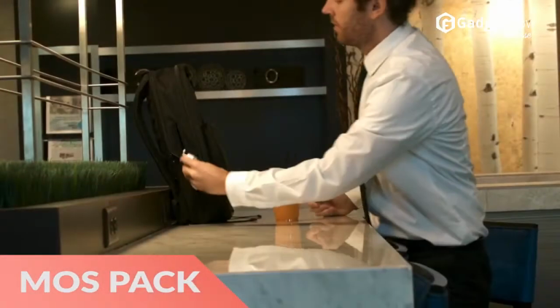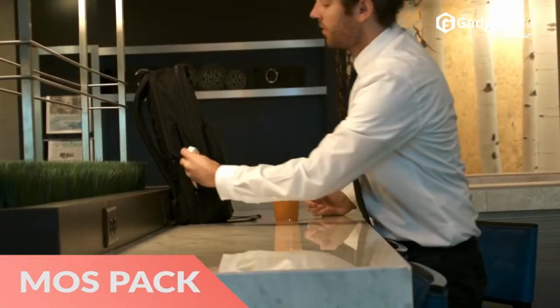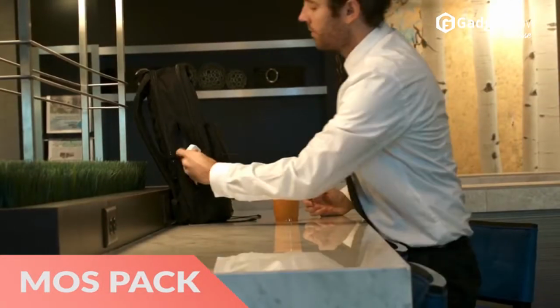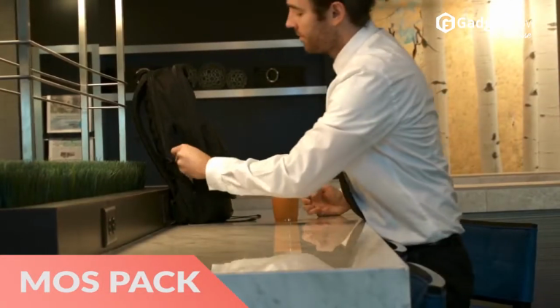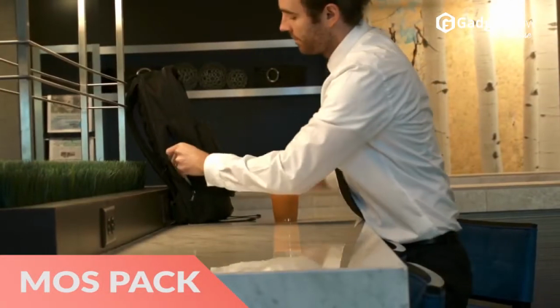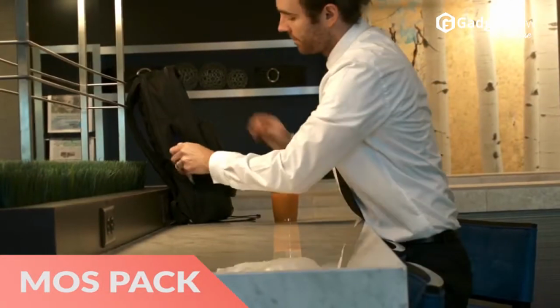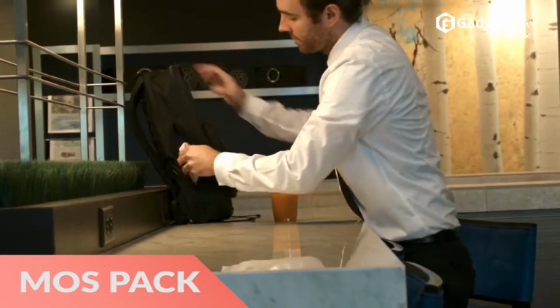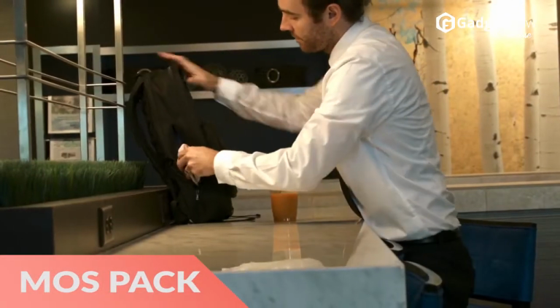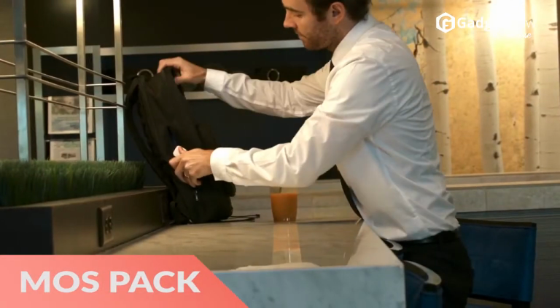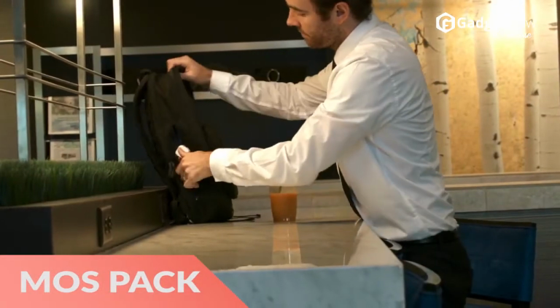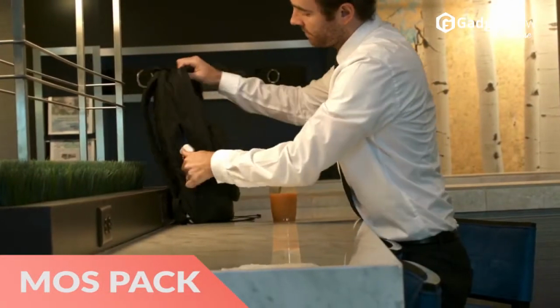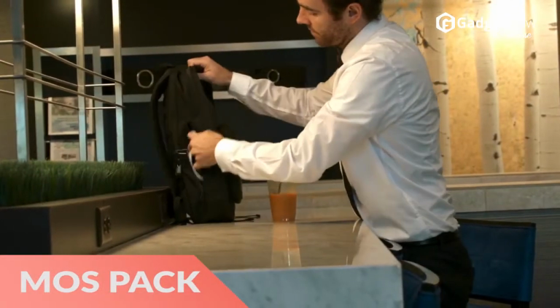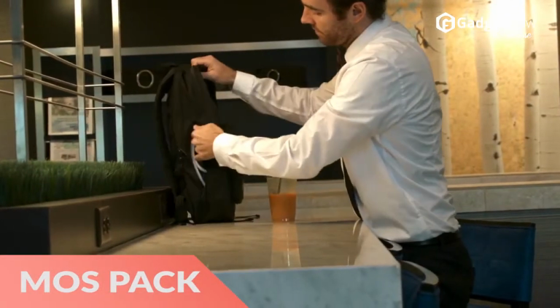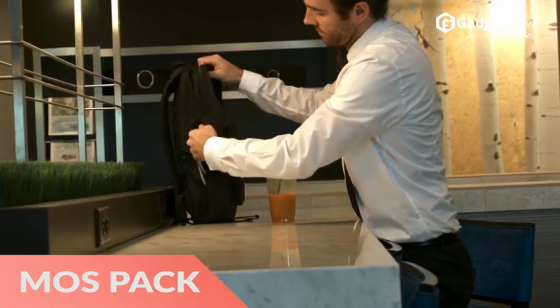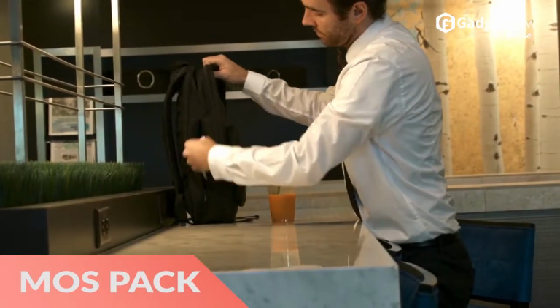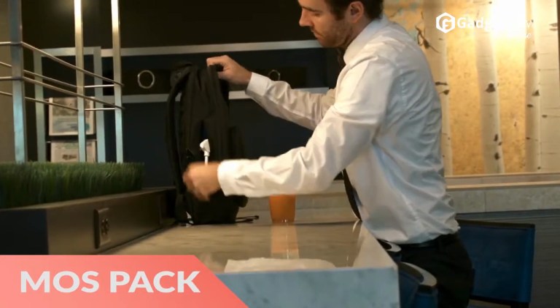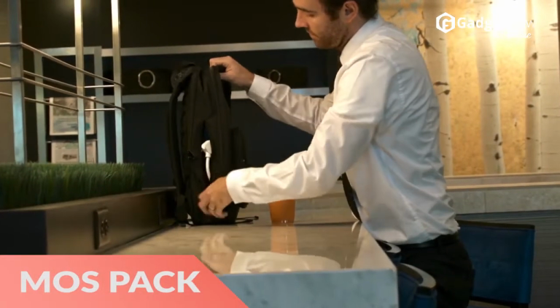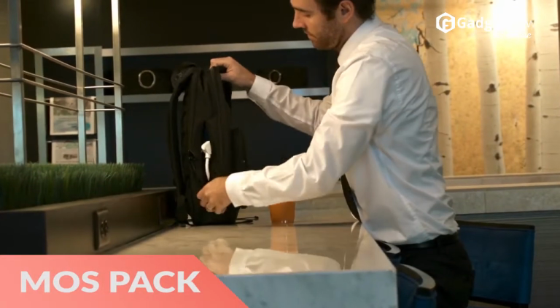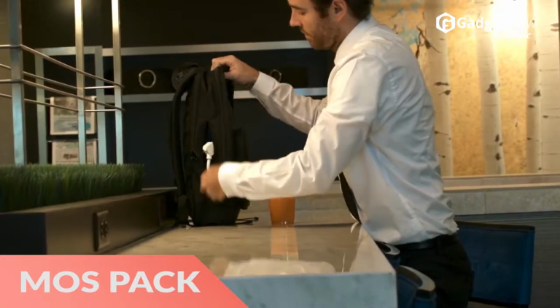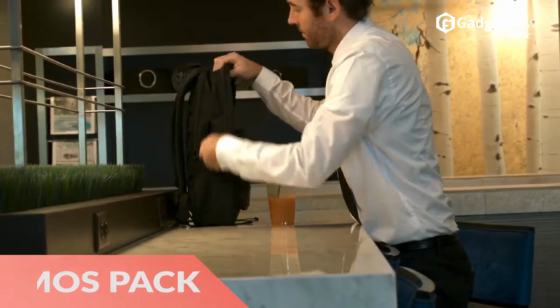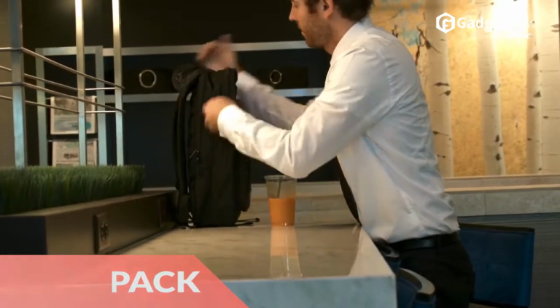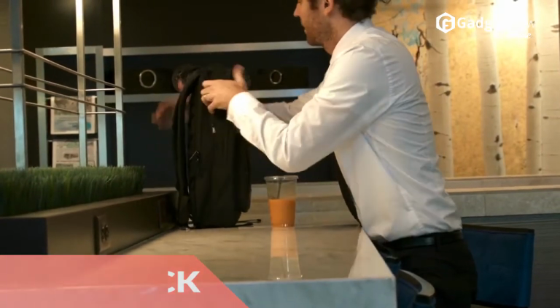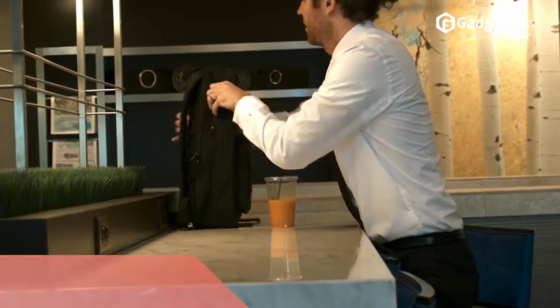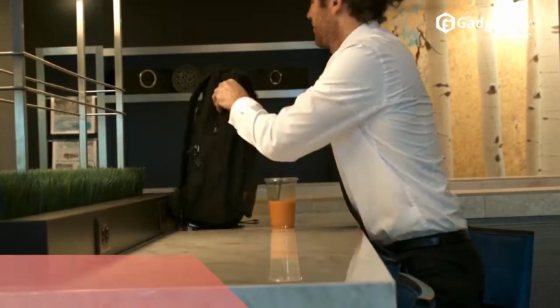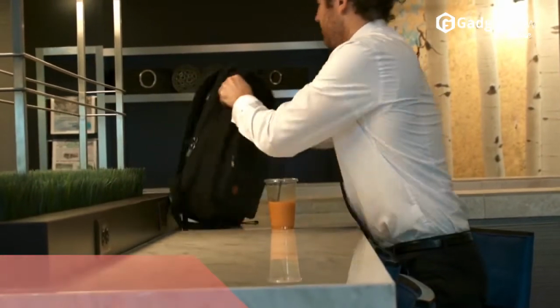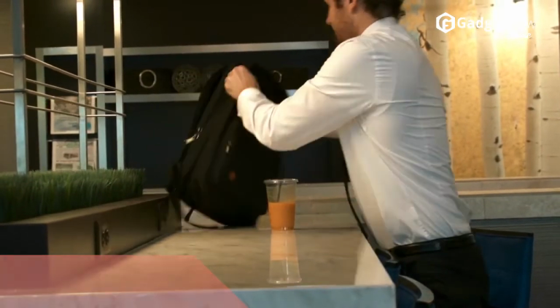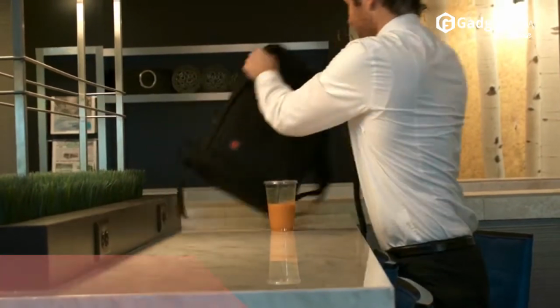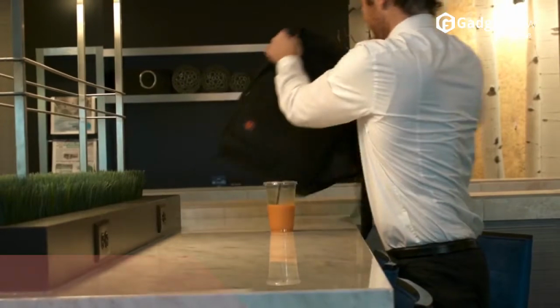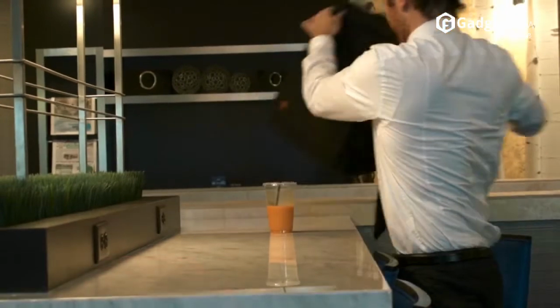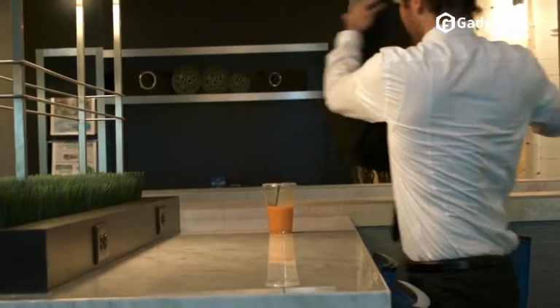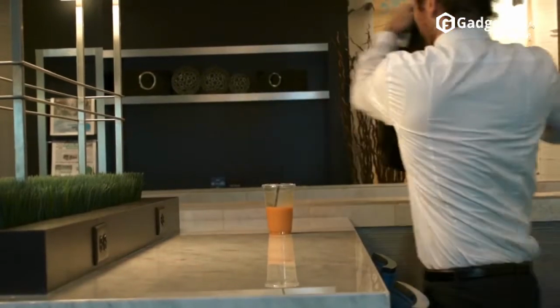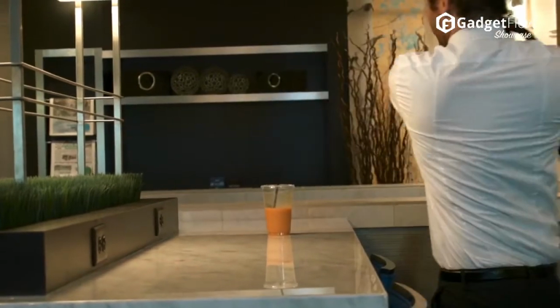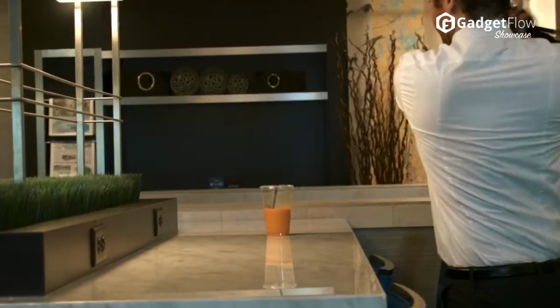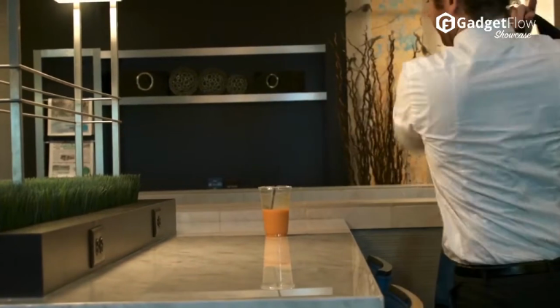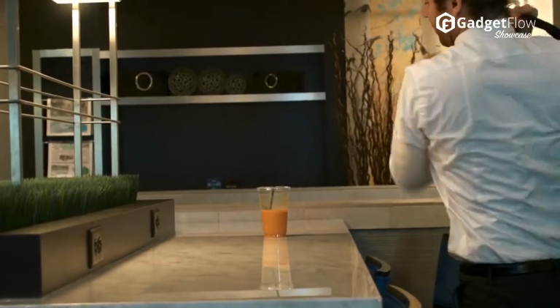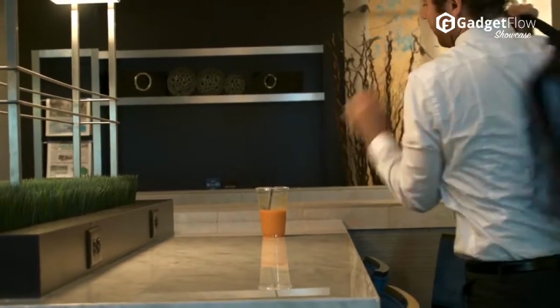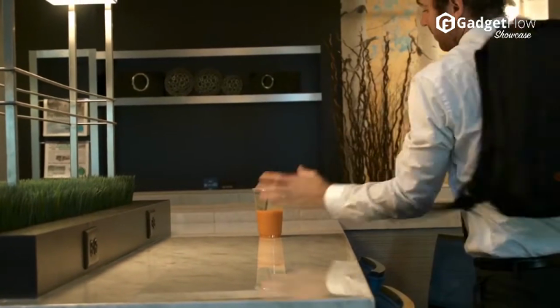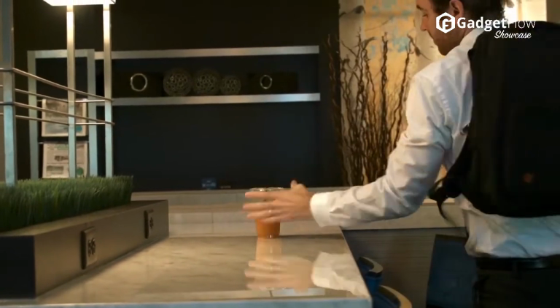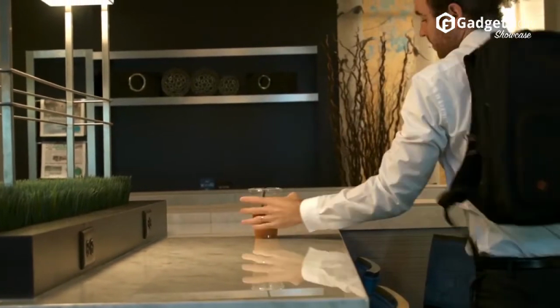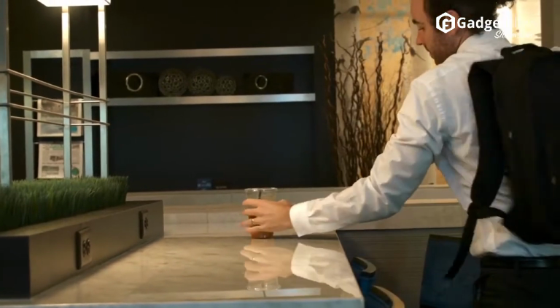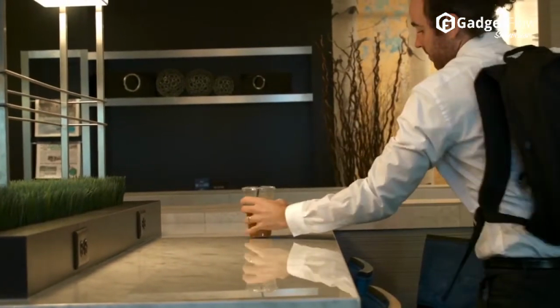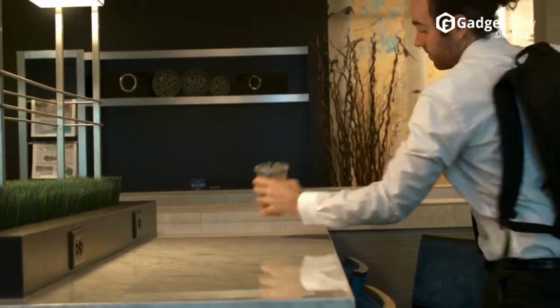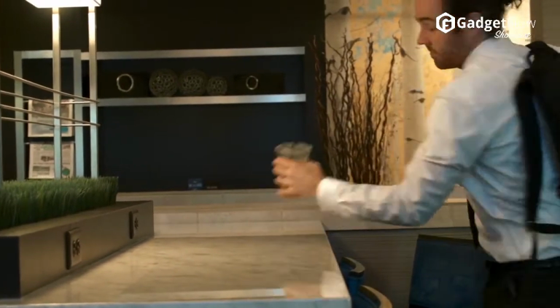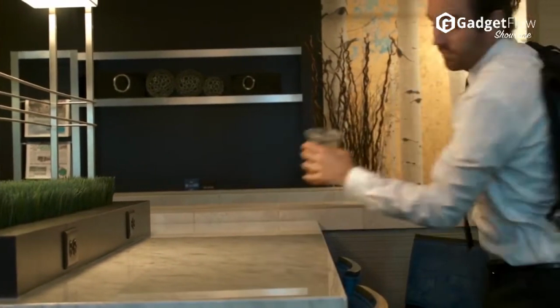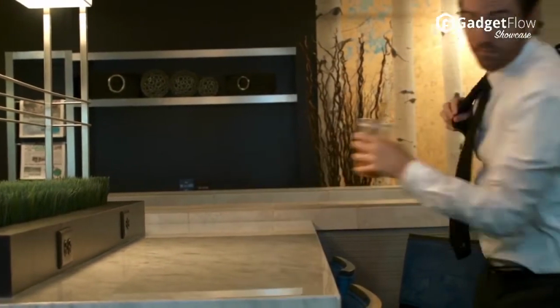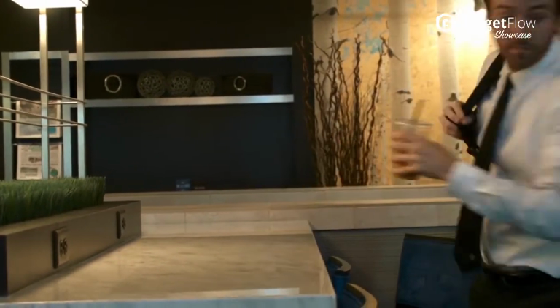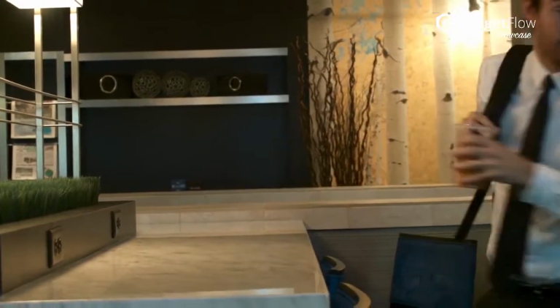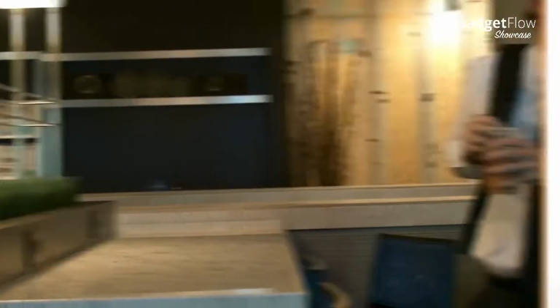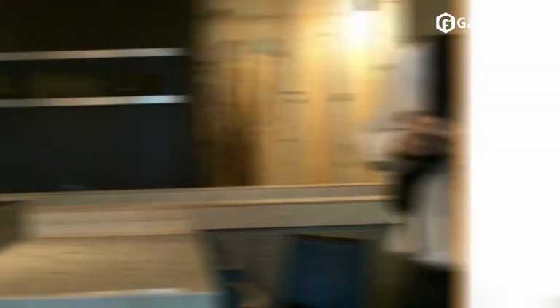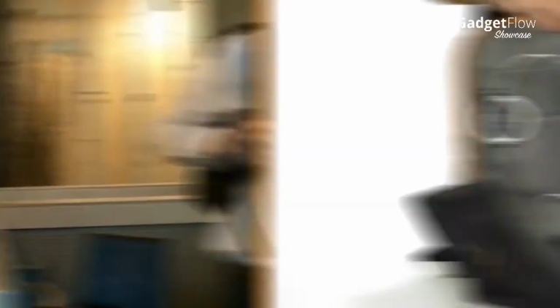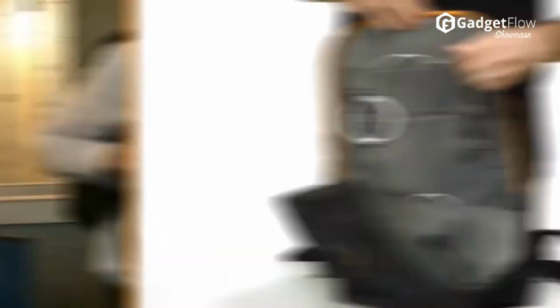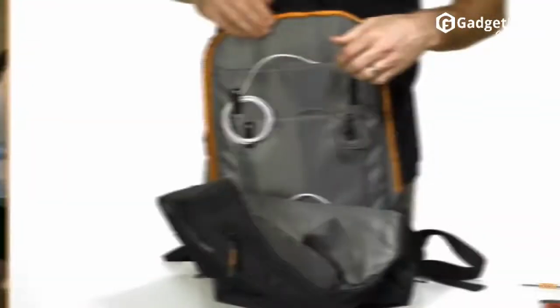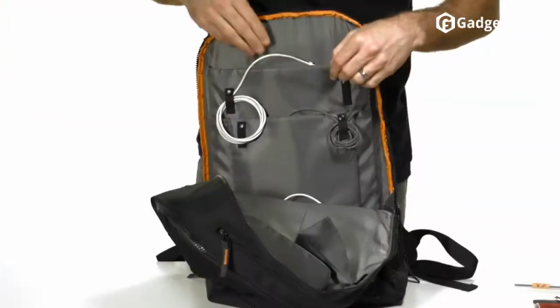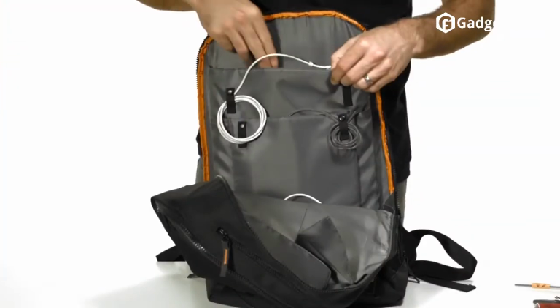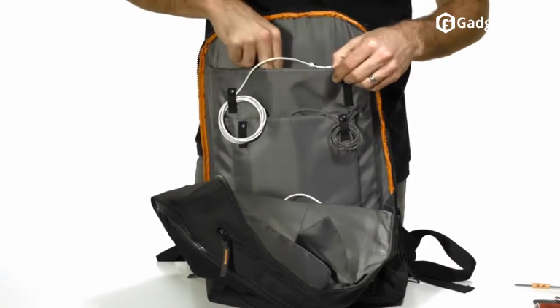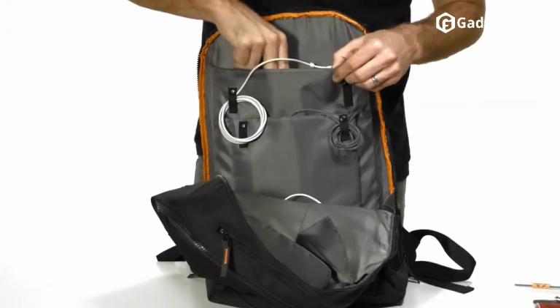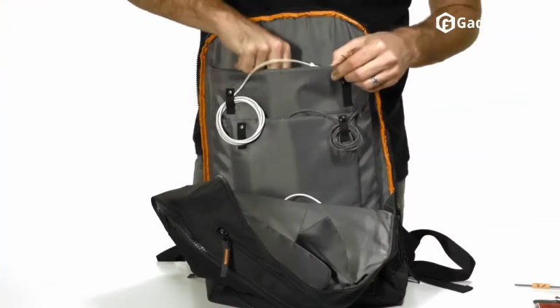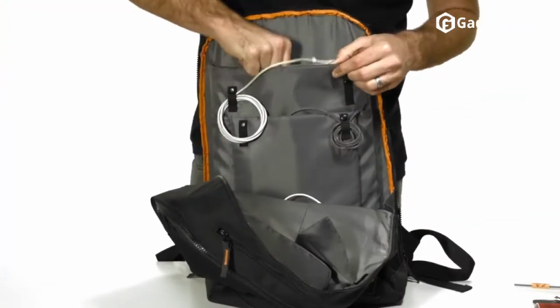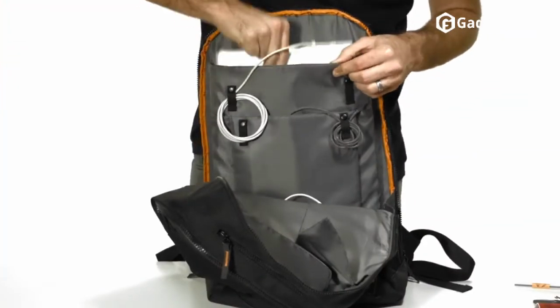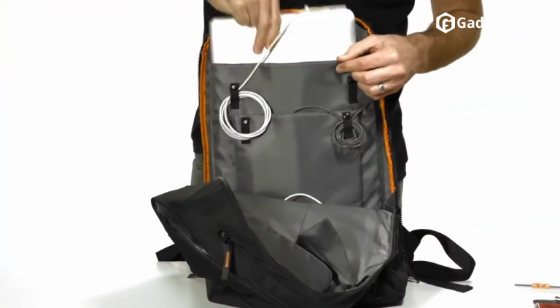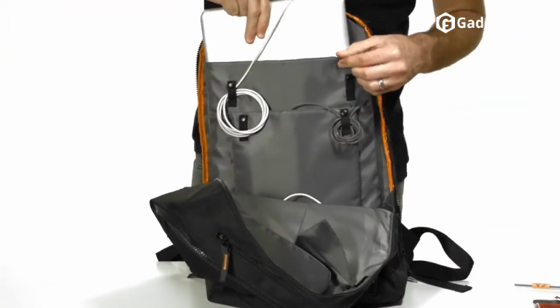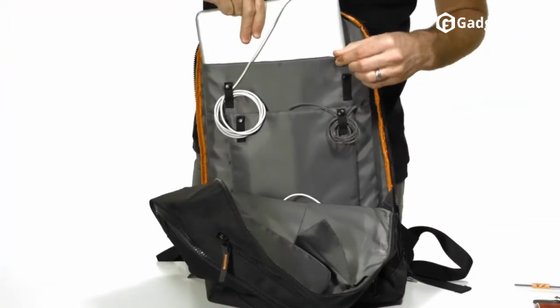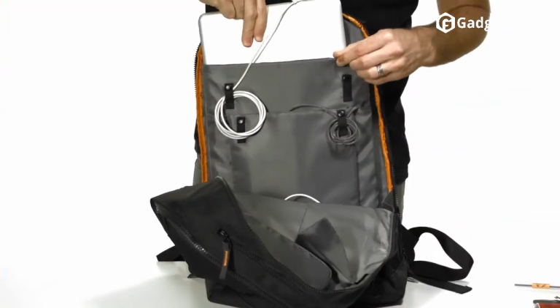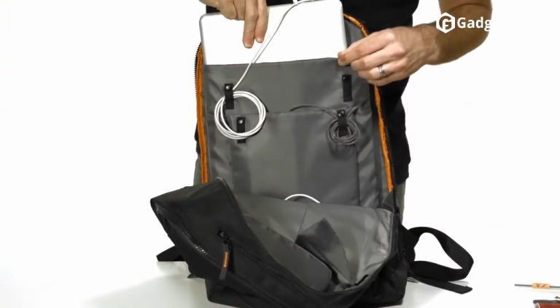Hi there, this is Wes with the Gadget Flow, and today we are showcasing the Moss Pack Organizer Charging Backpack.